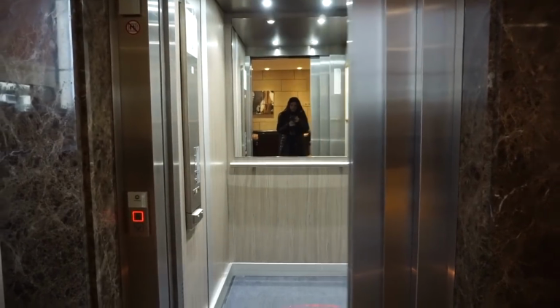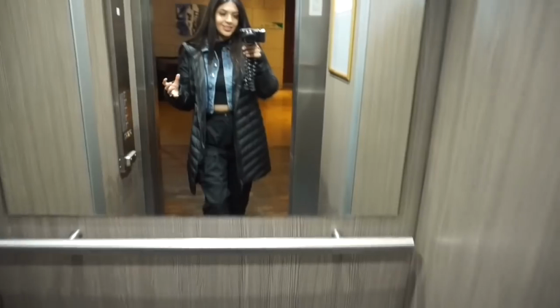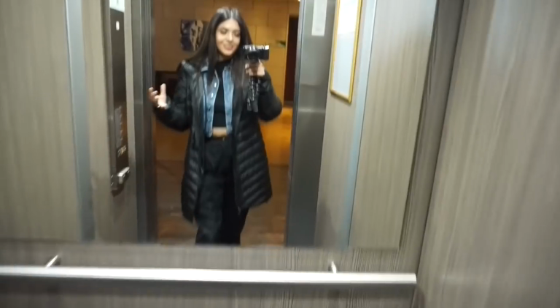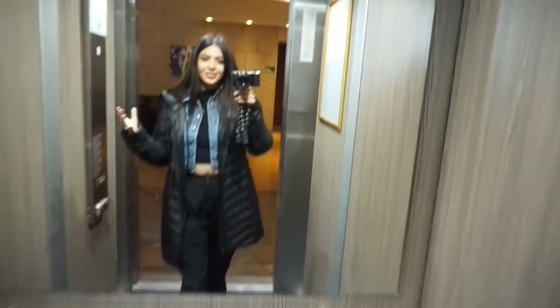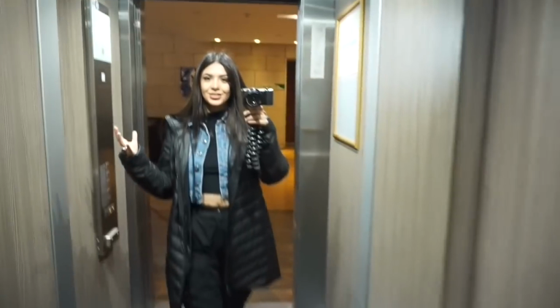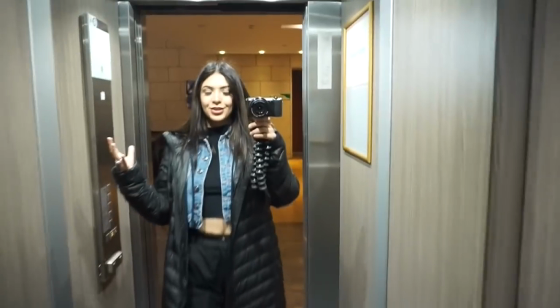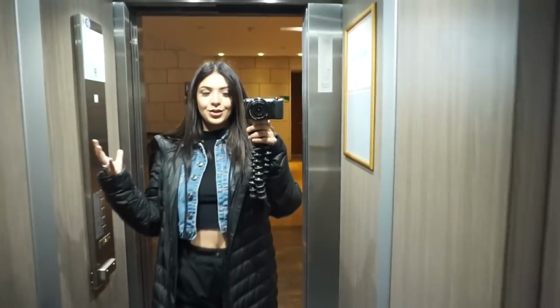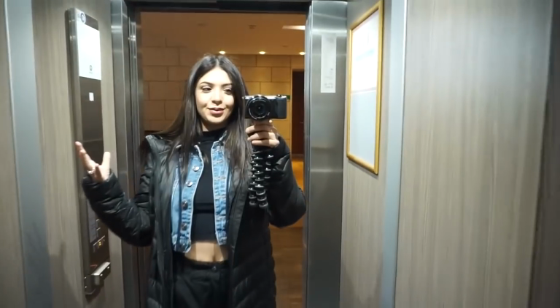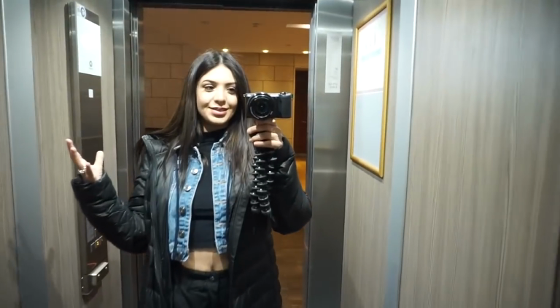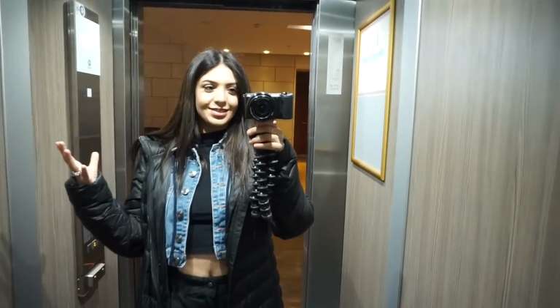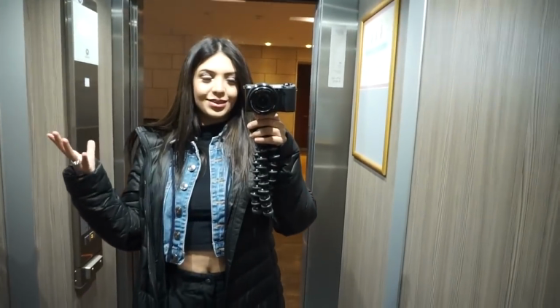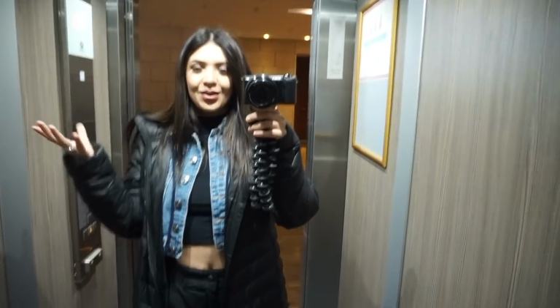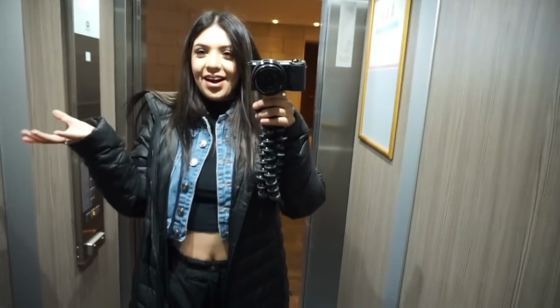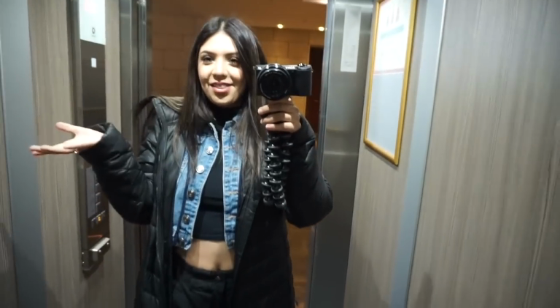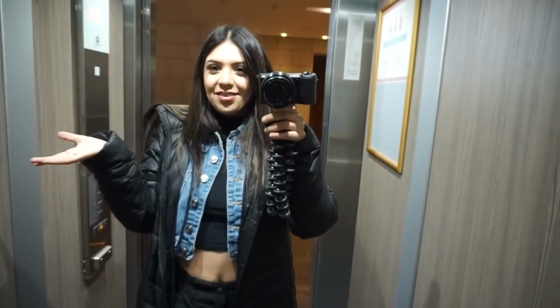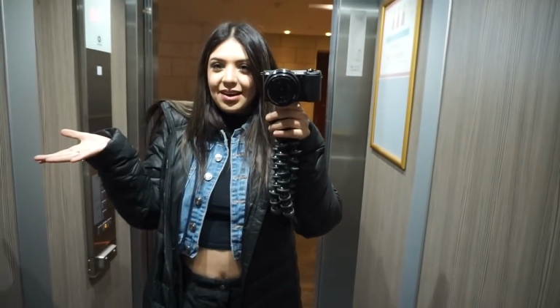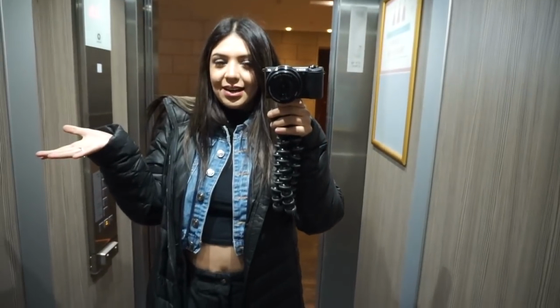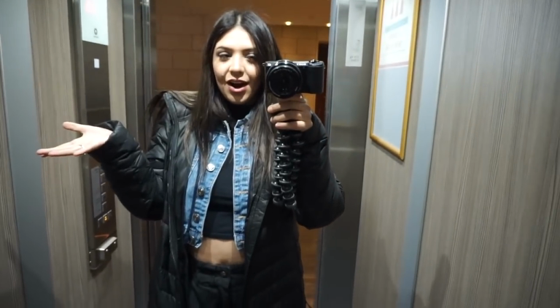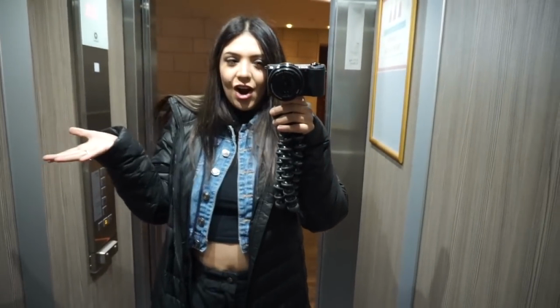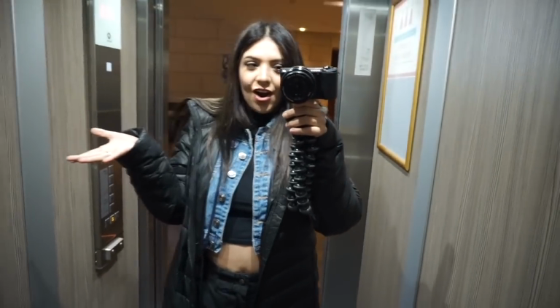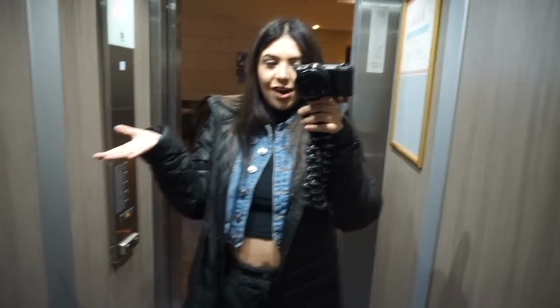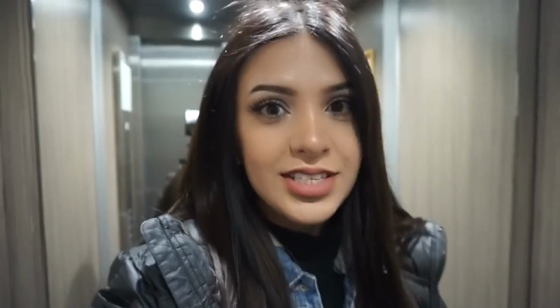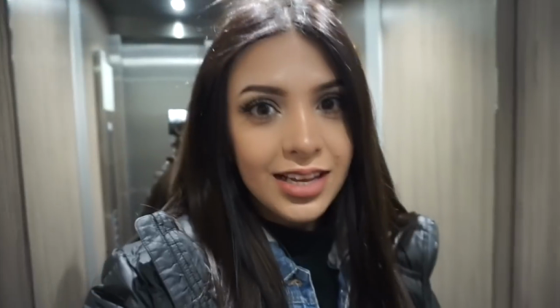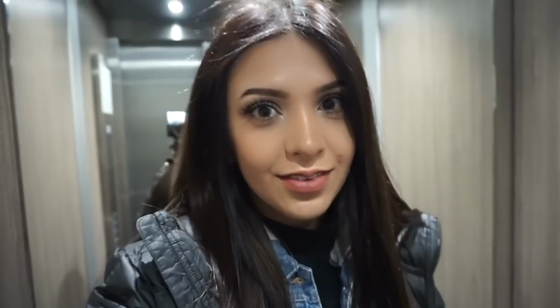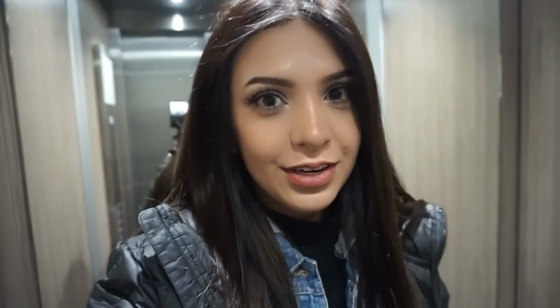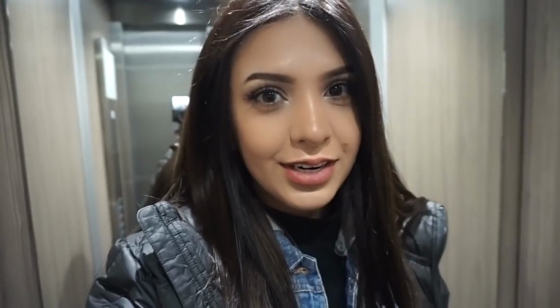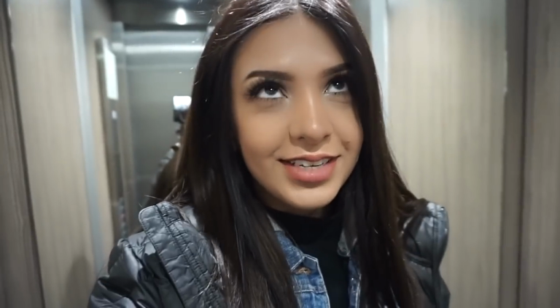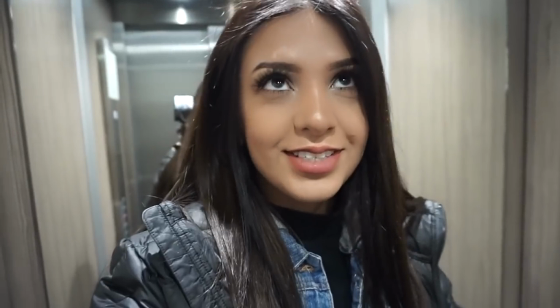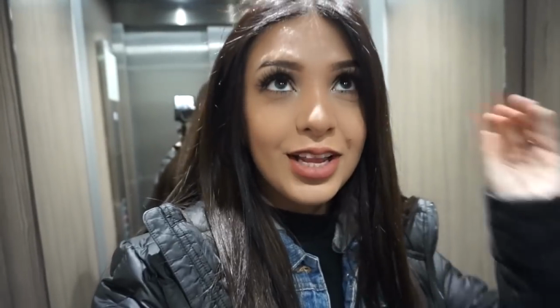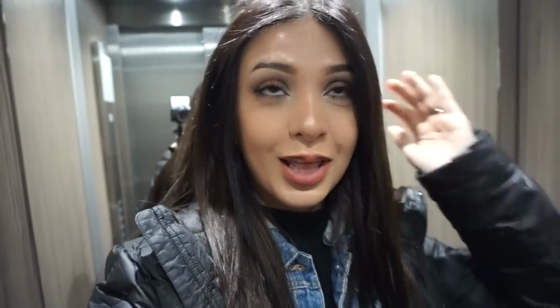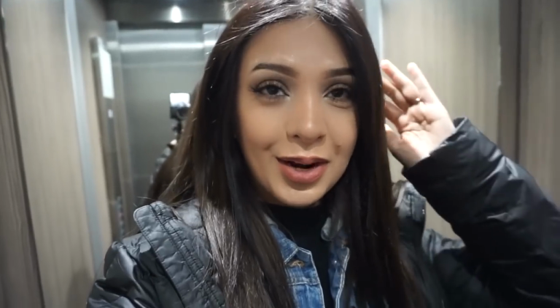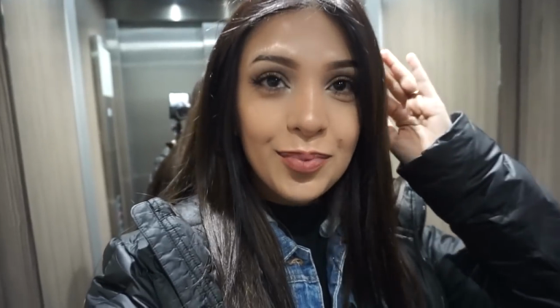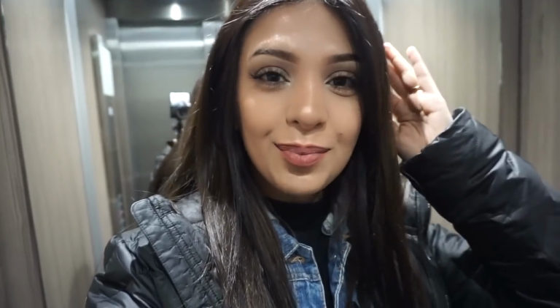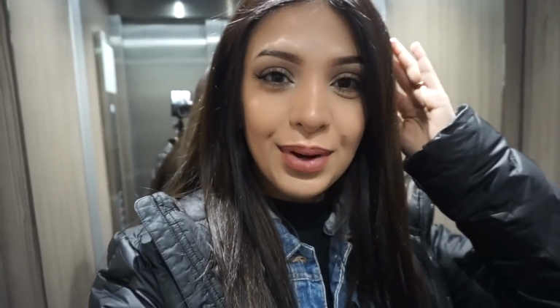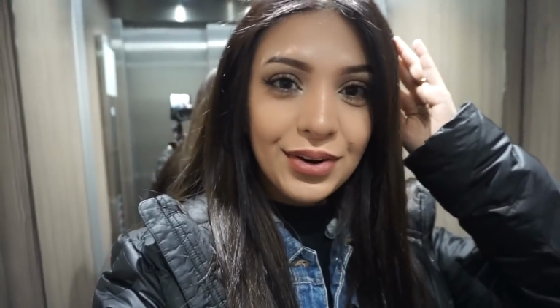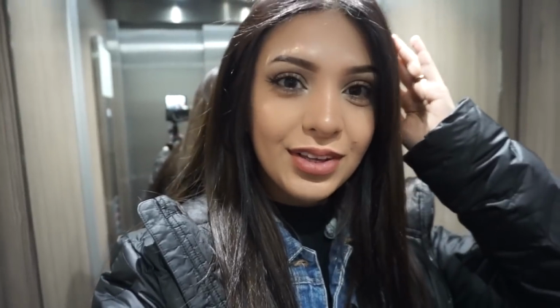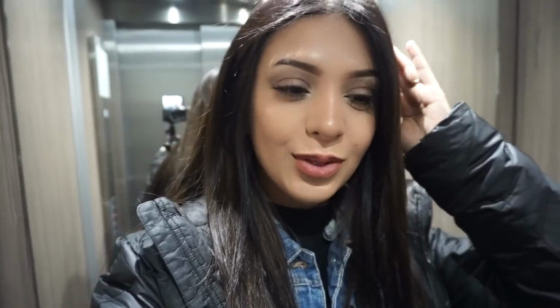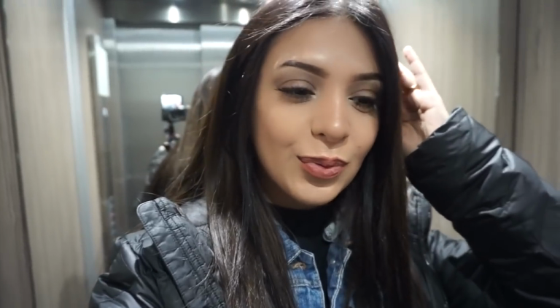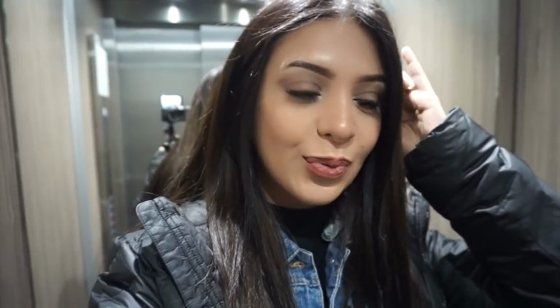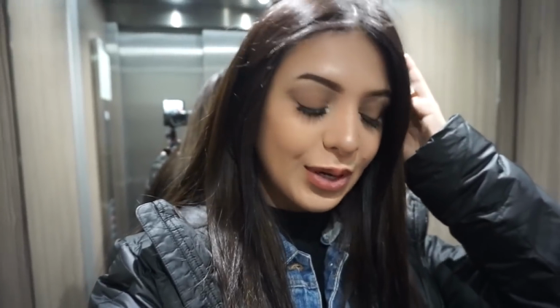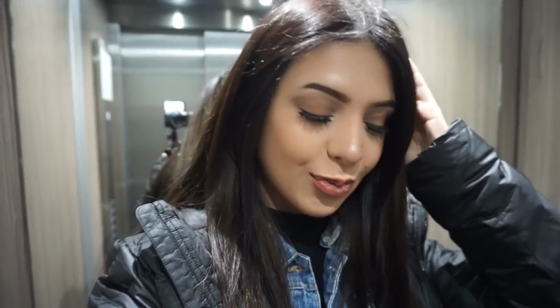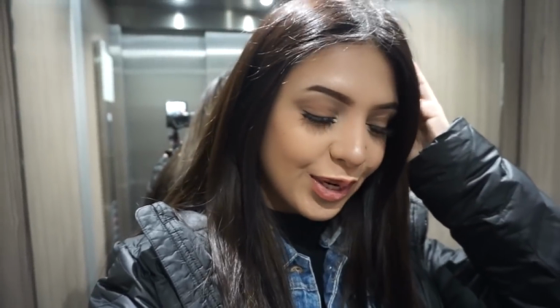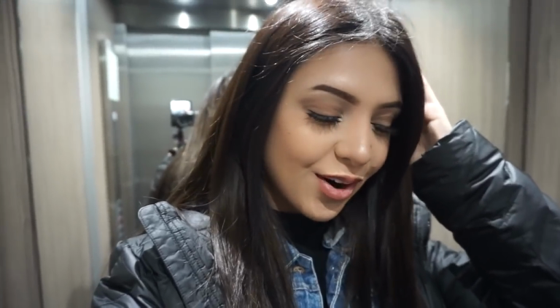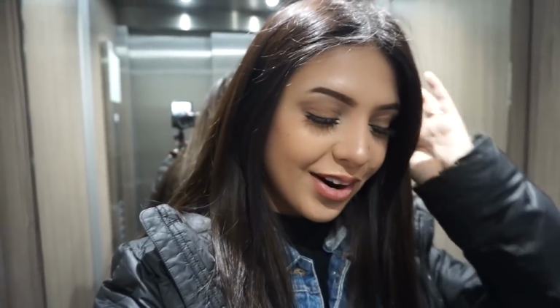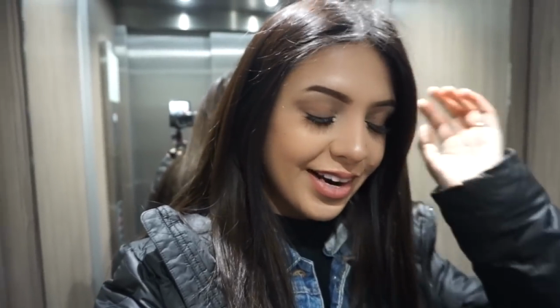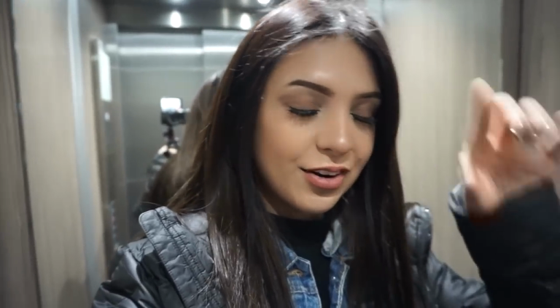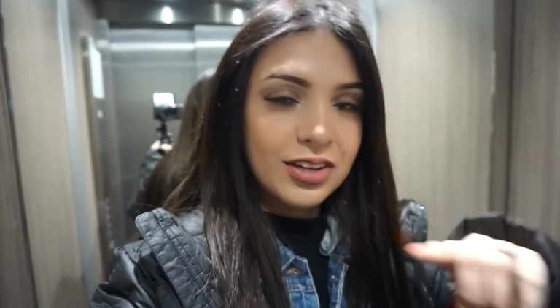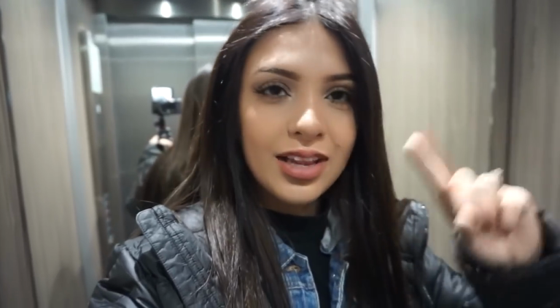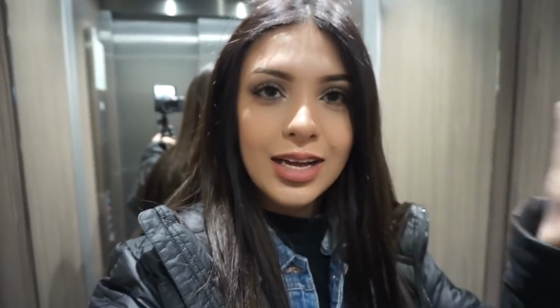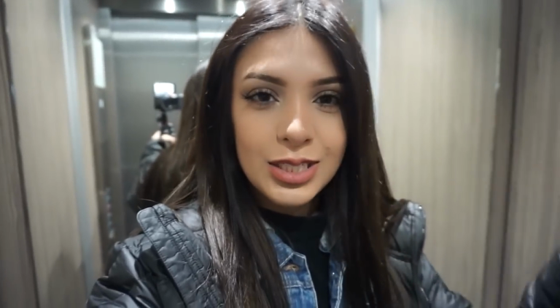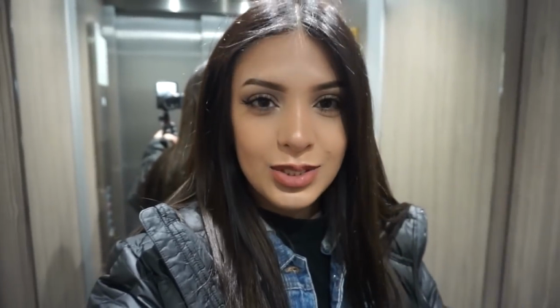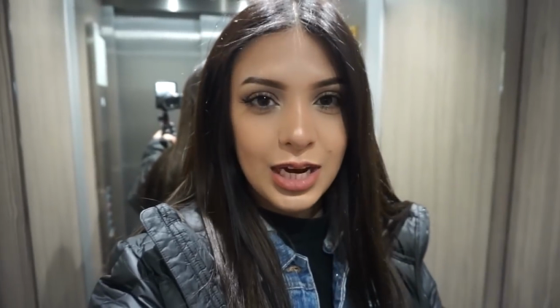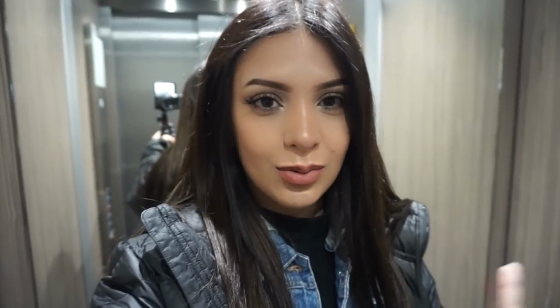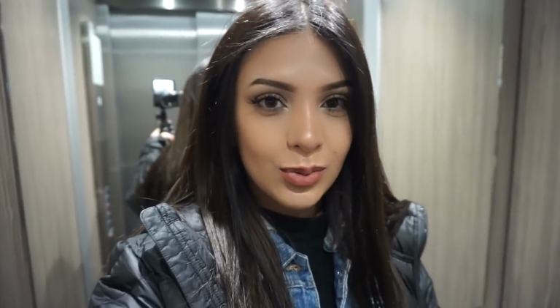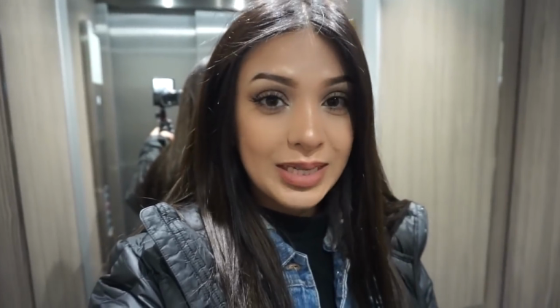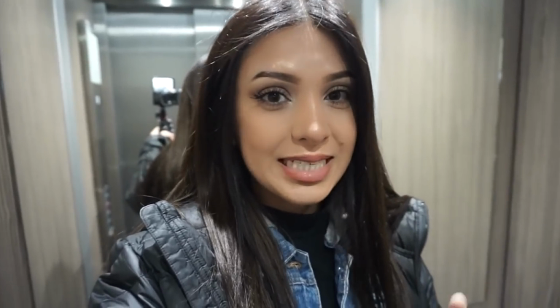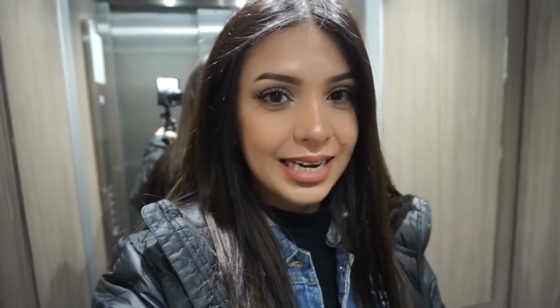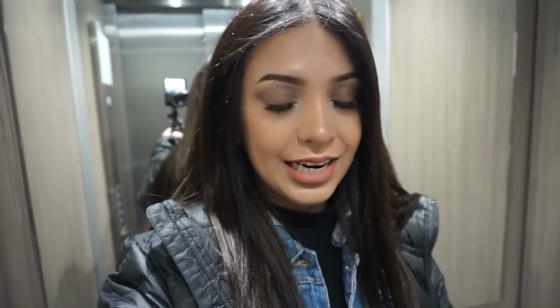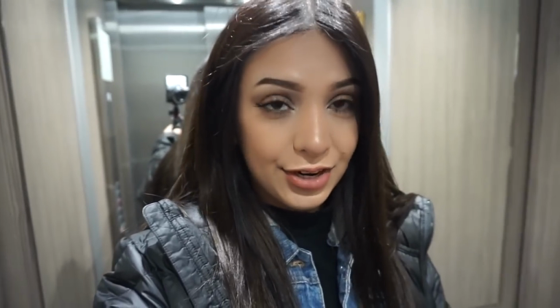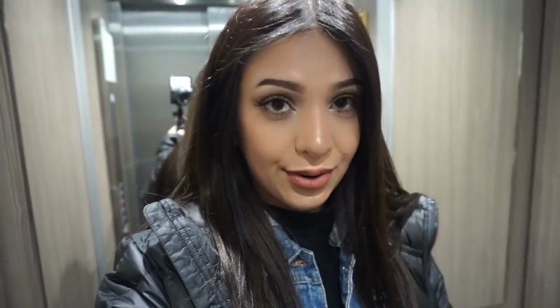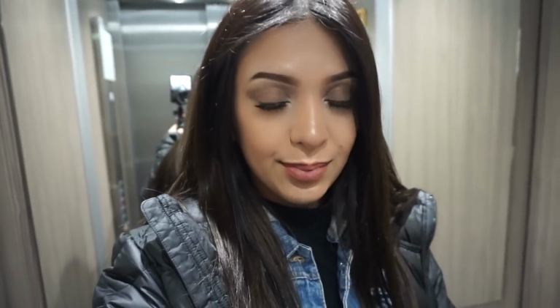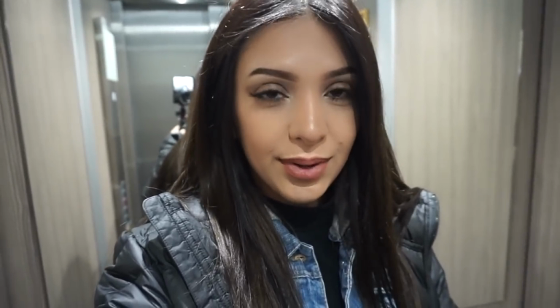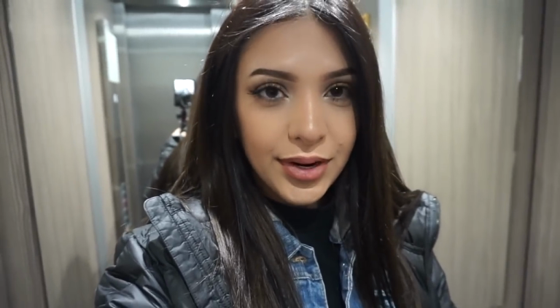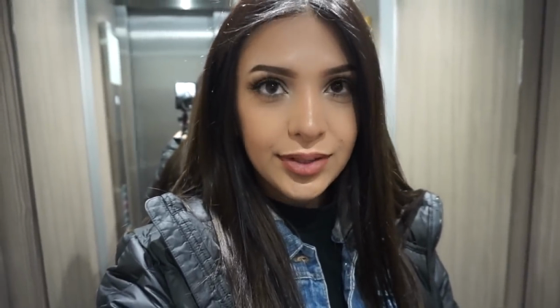Isn't this the cutest little elevator? This elevator is a little bit bigger than the one we had in our last hotel when we stayed in Nuremberg.